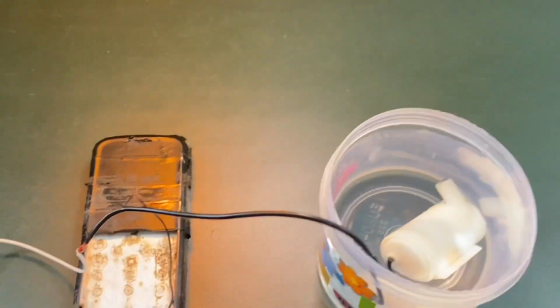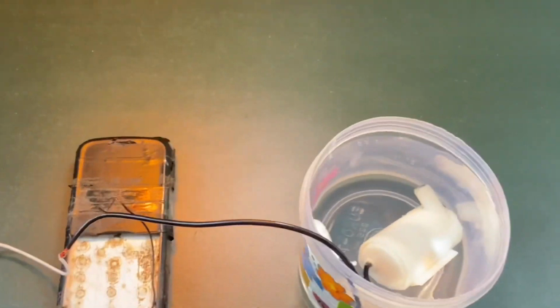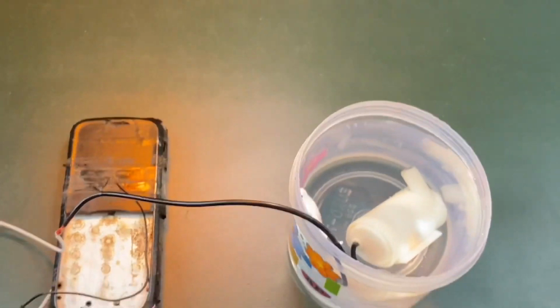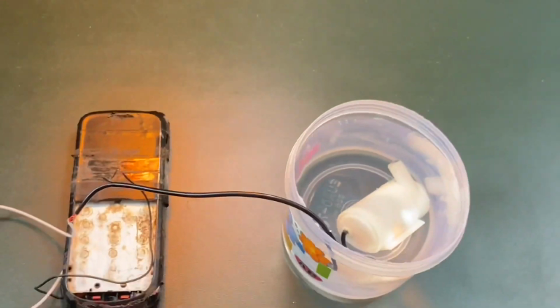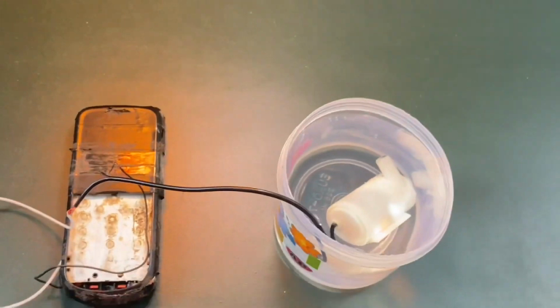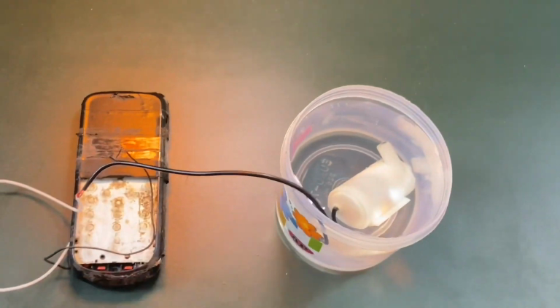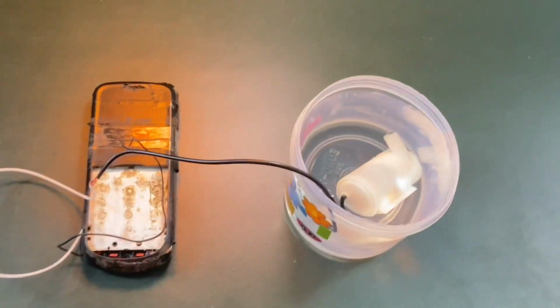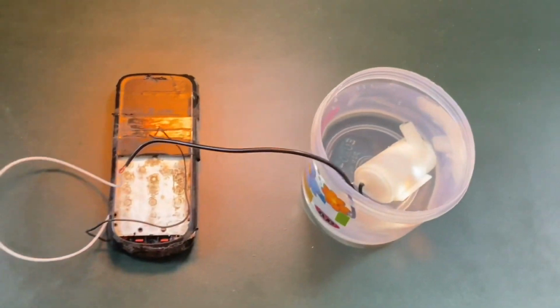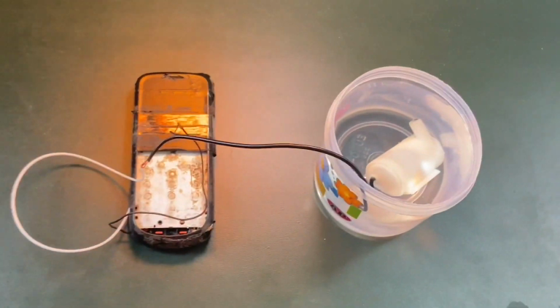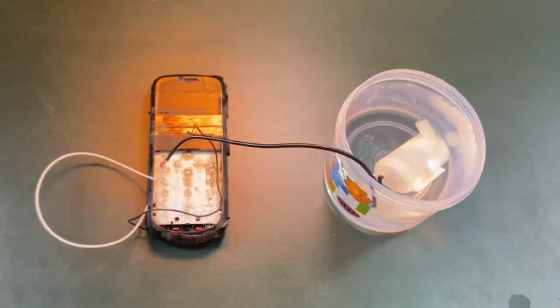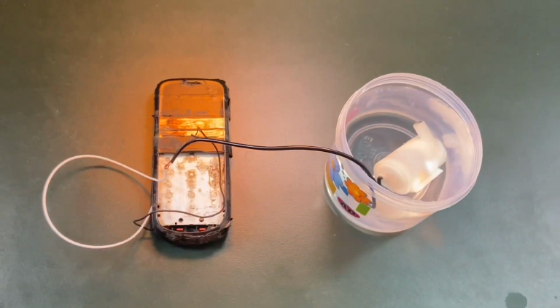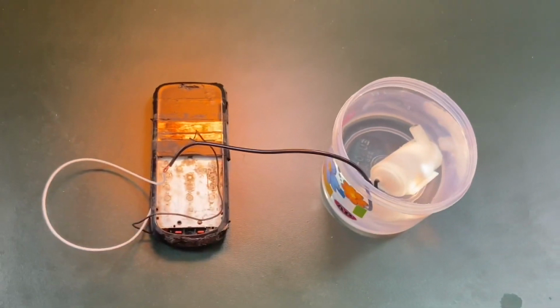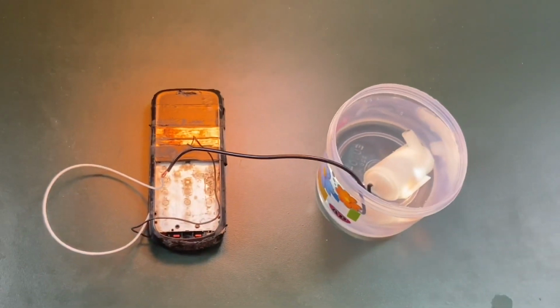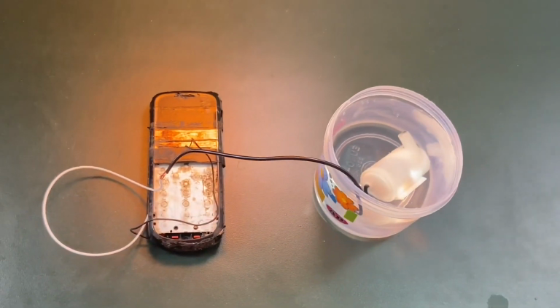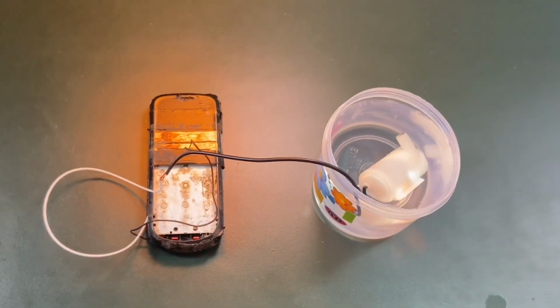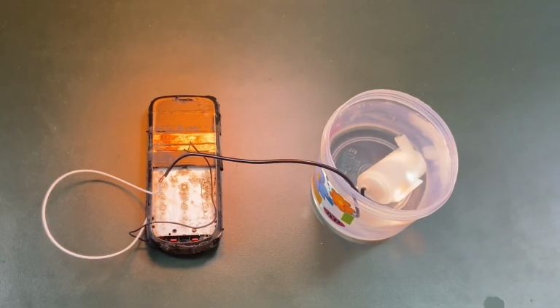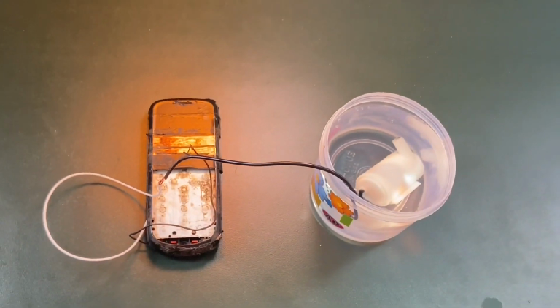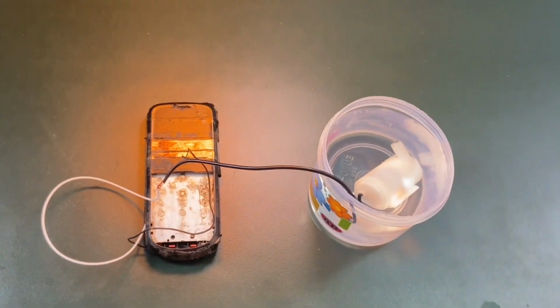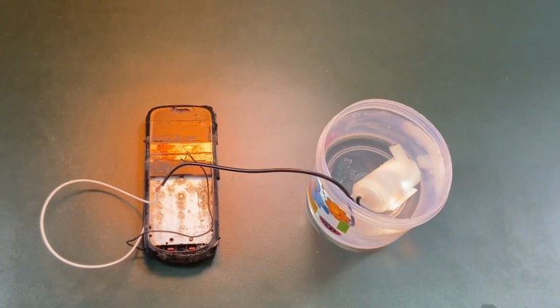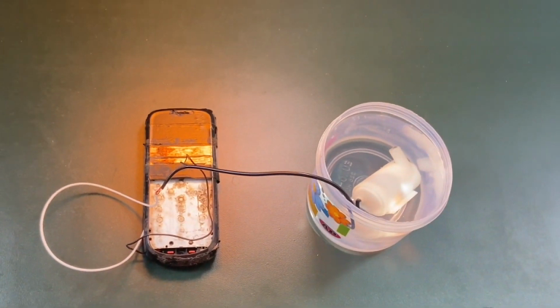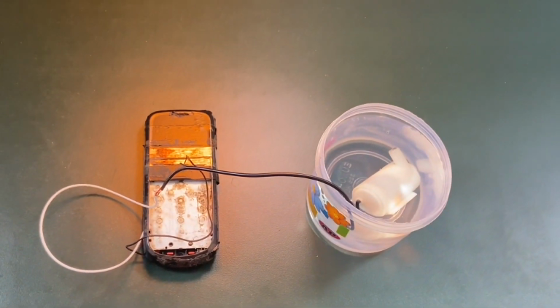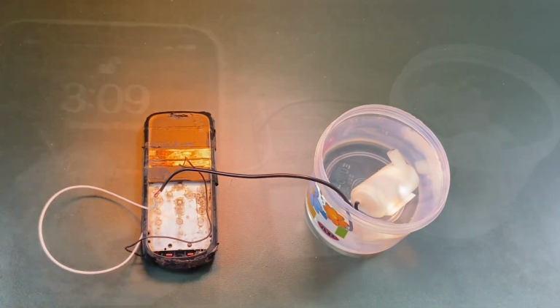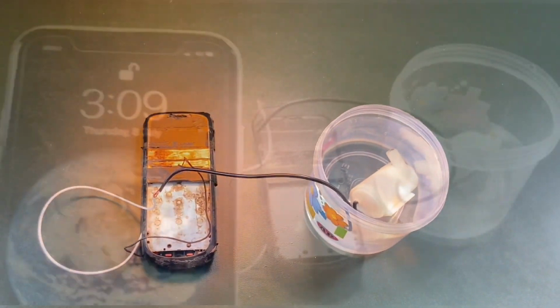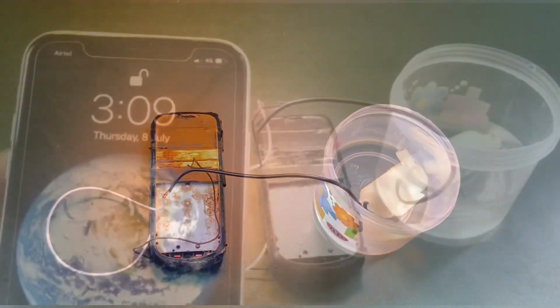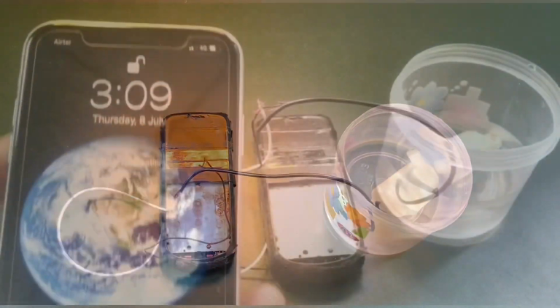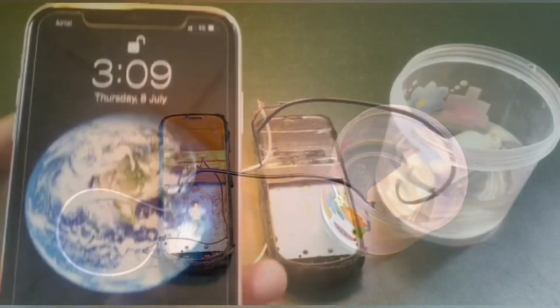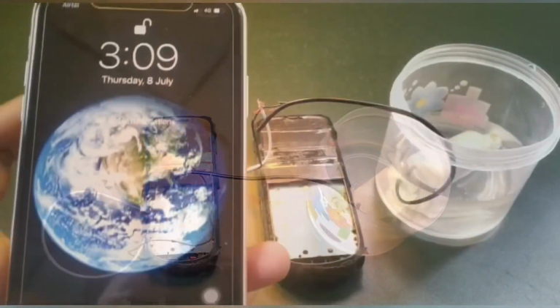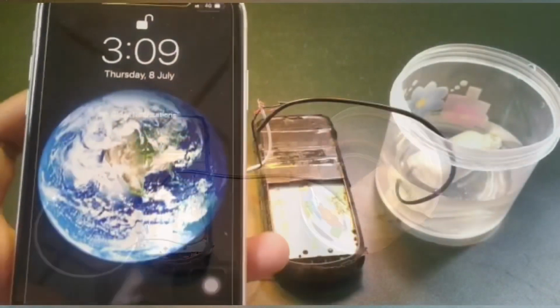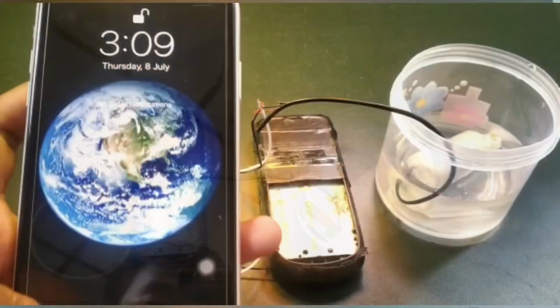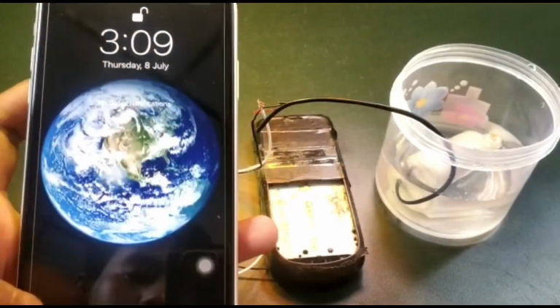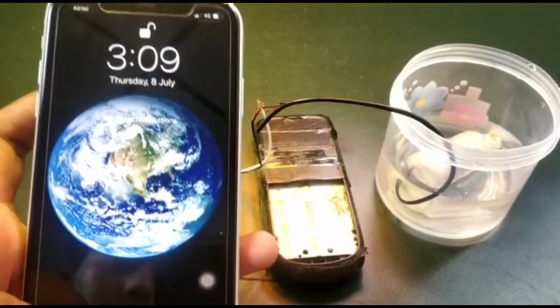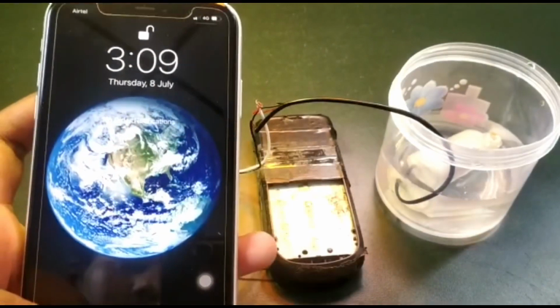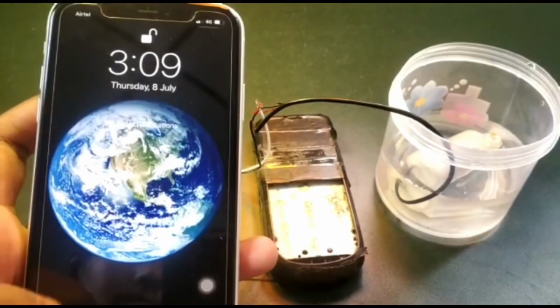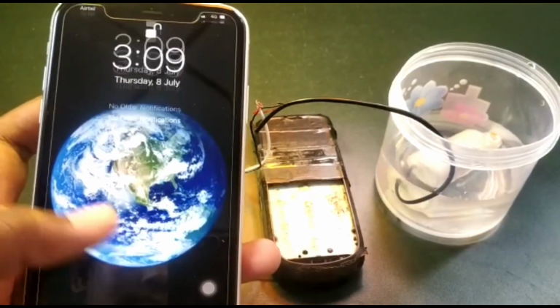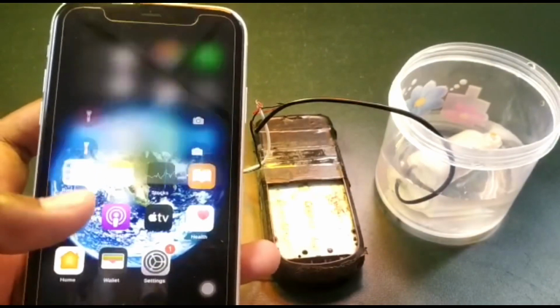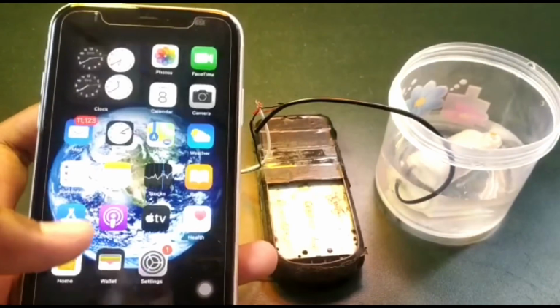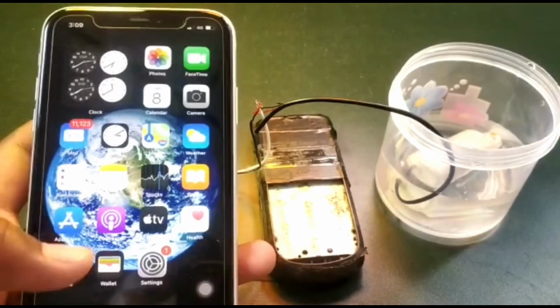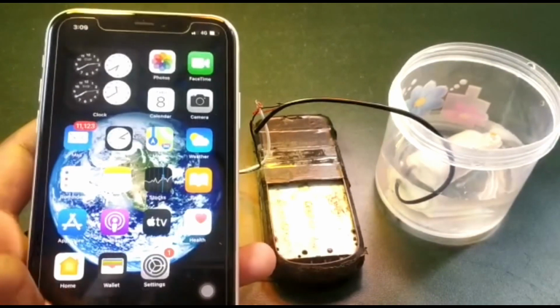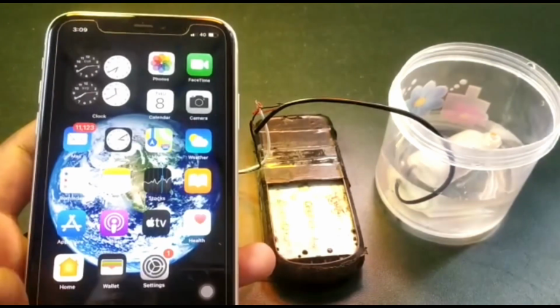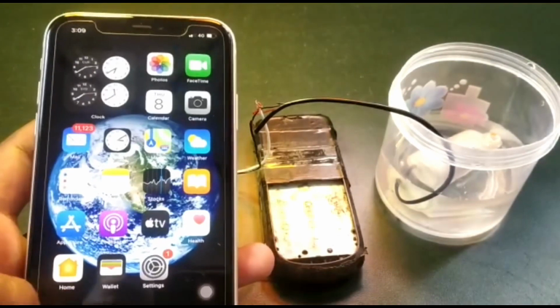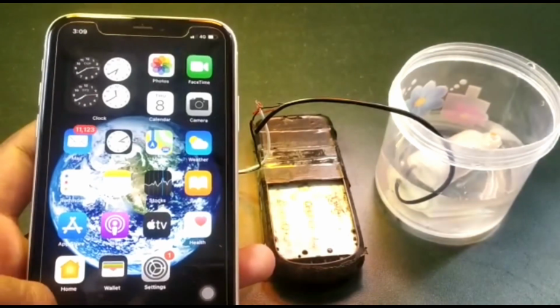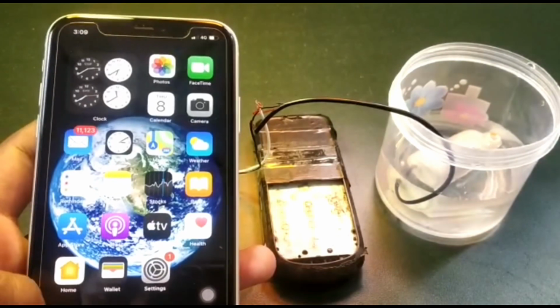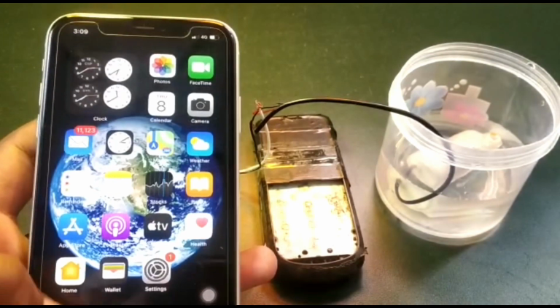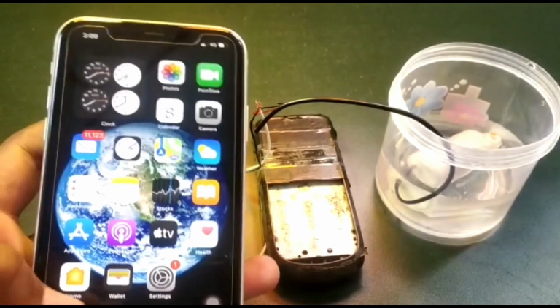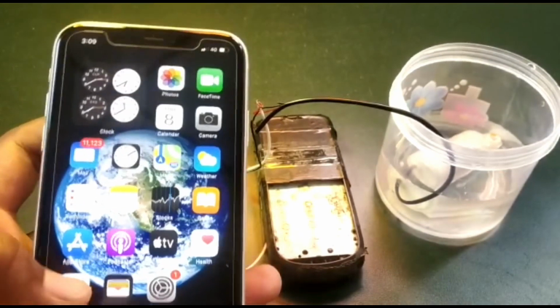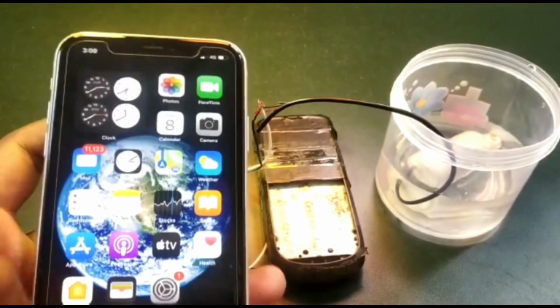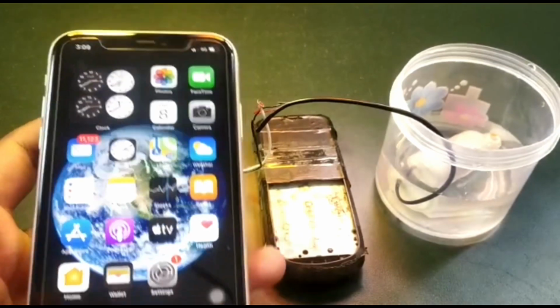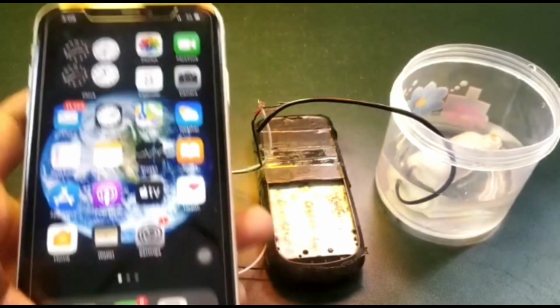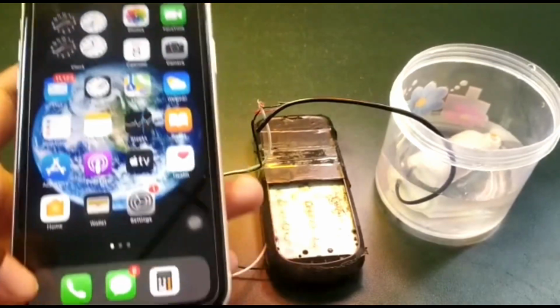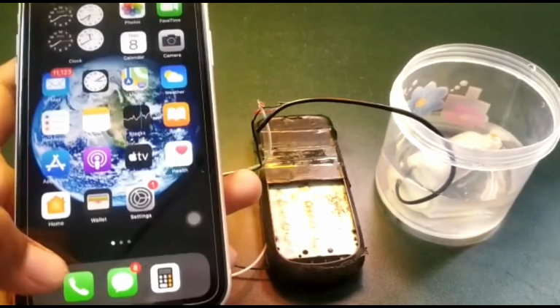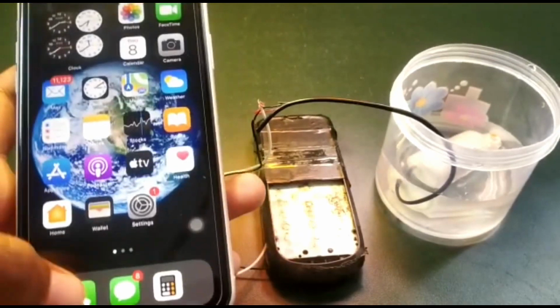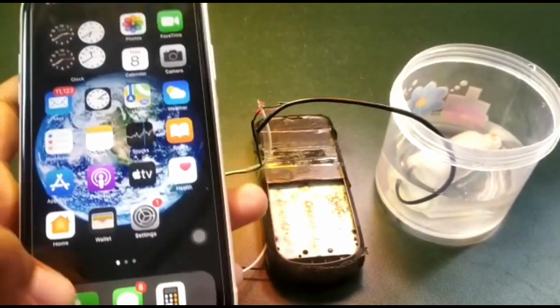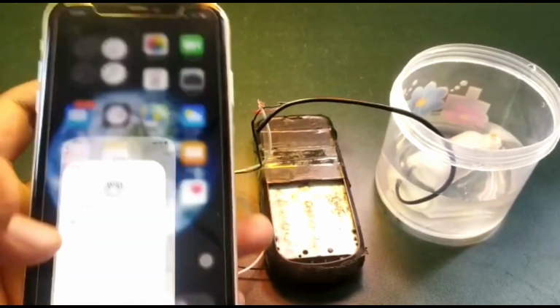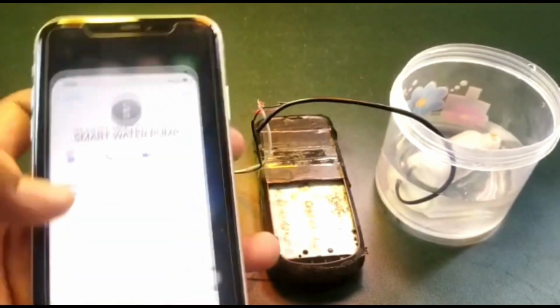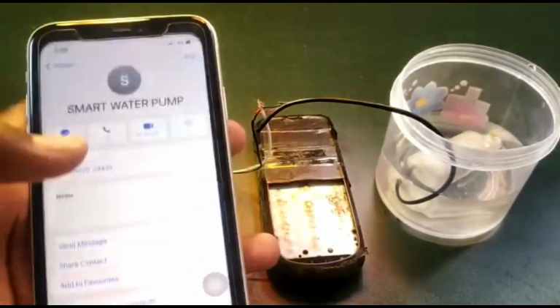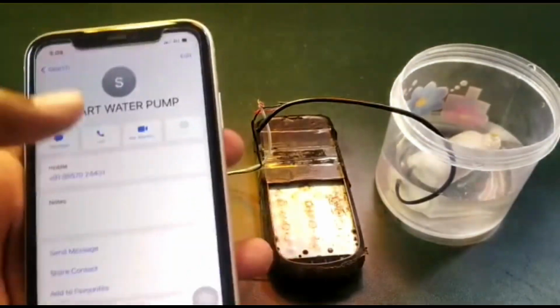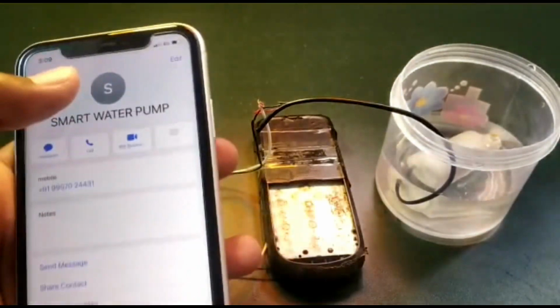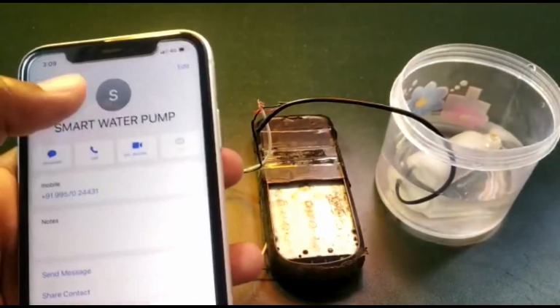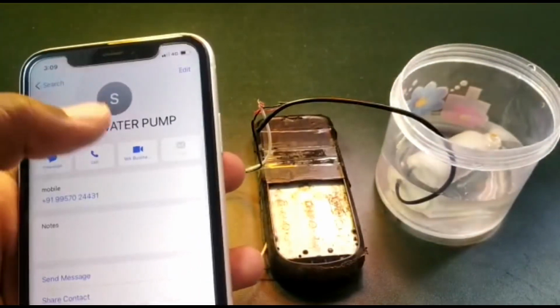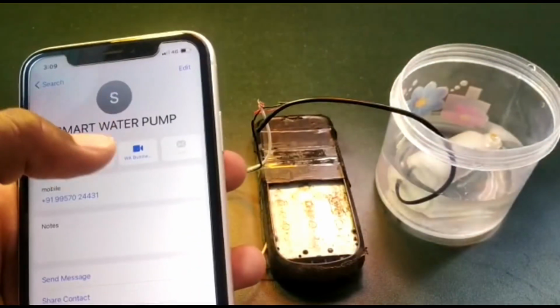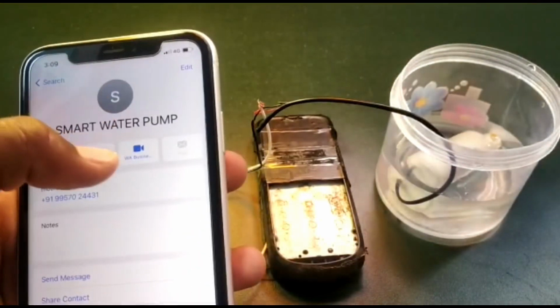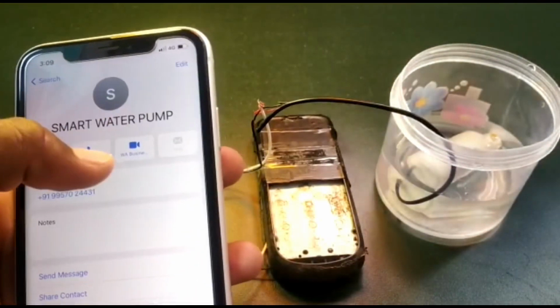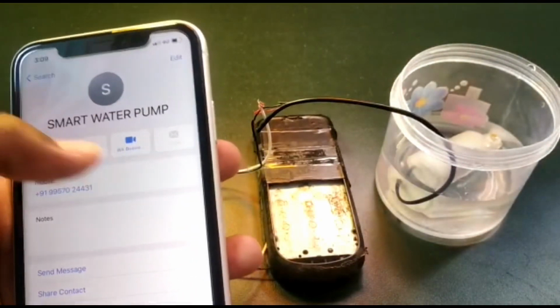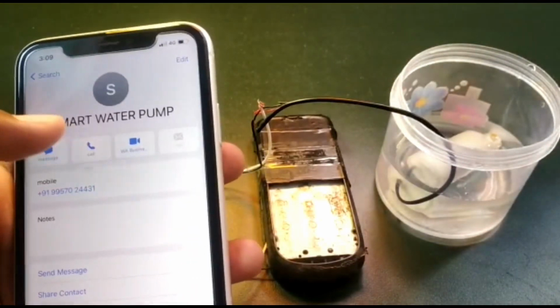Everything is ready. Now let's try — we are going to make a call to that mobile. We'll give it a miss call.